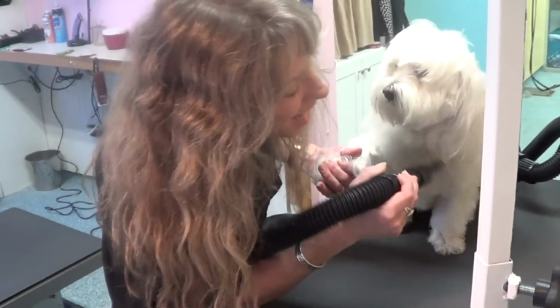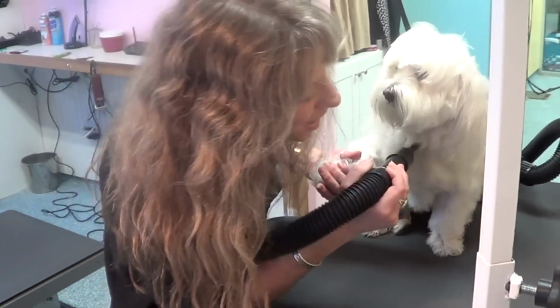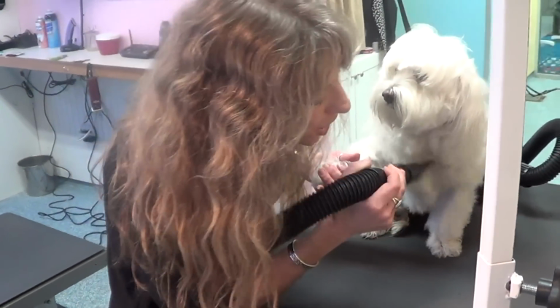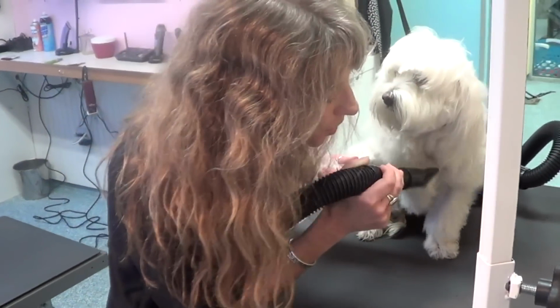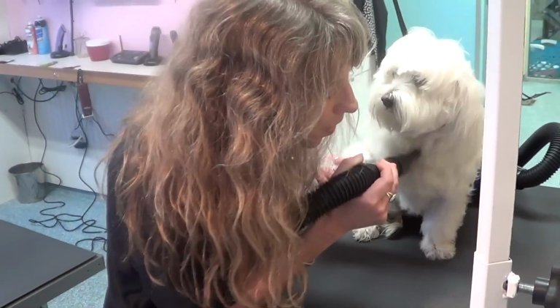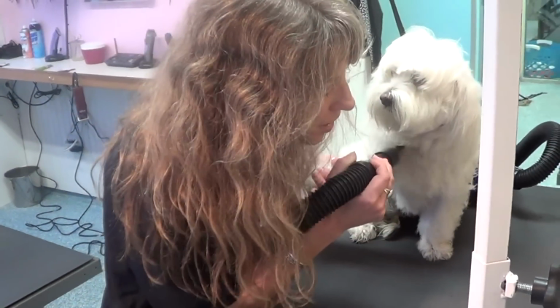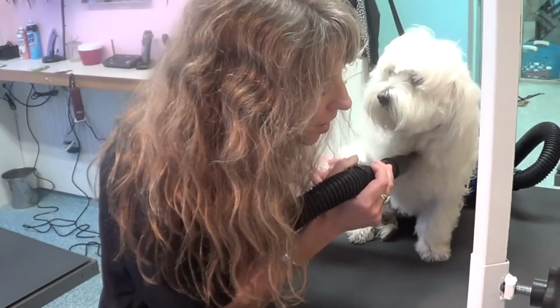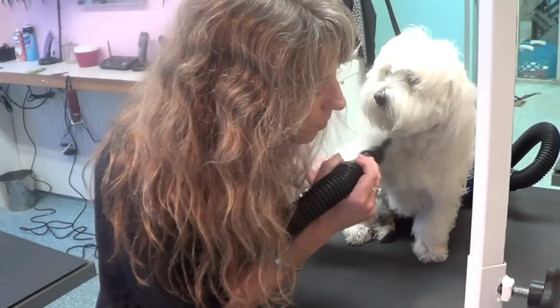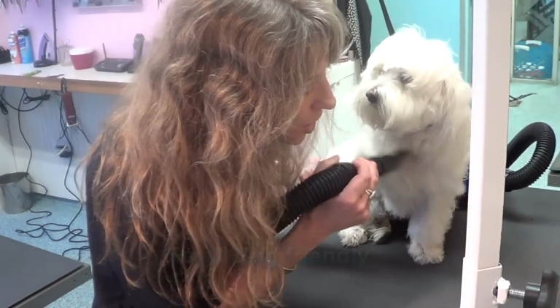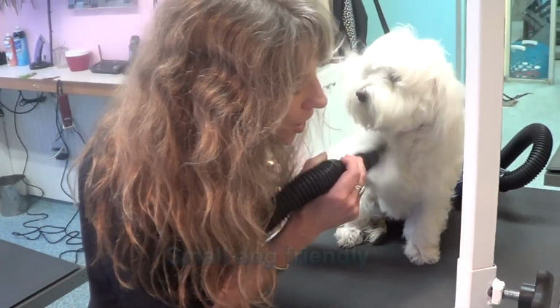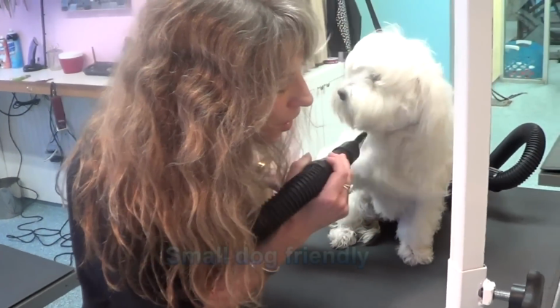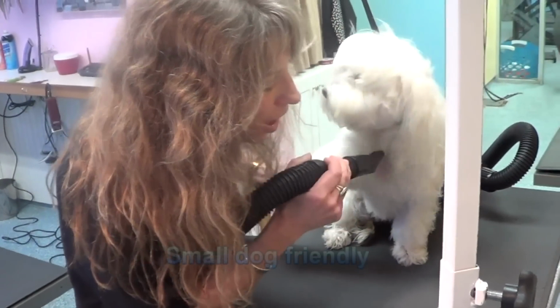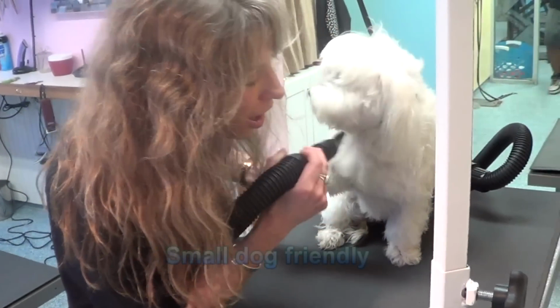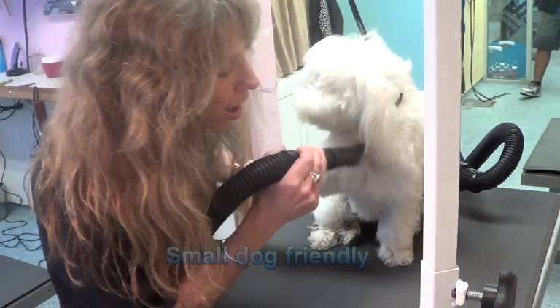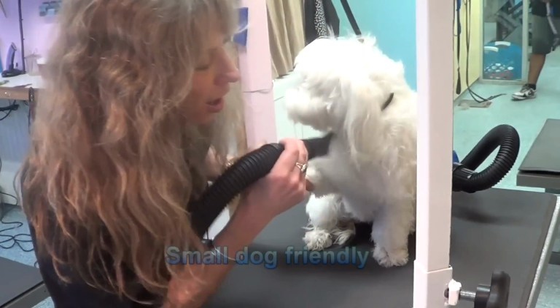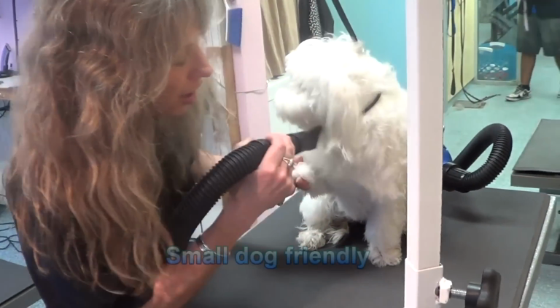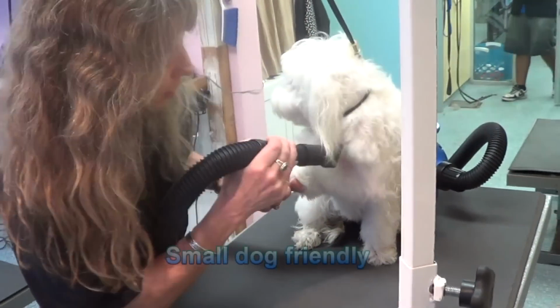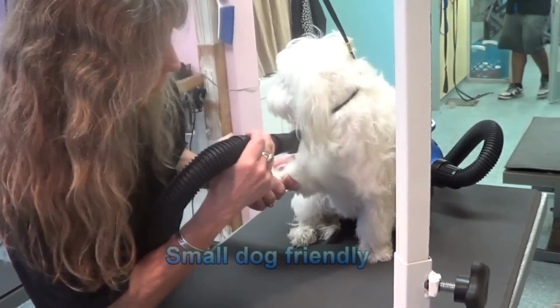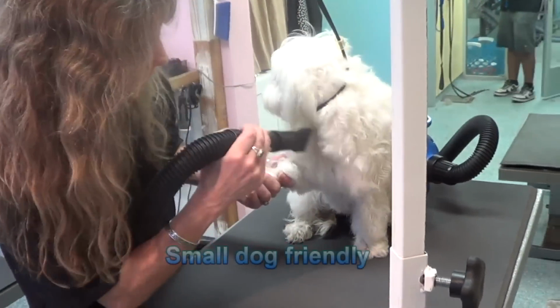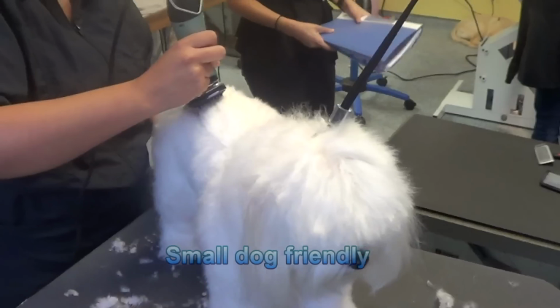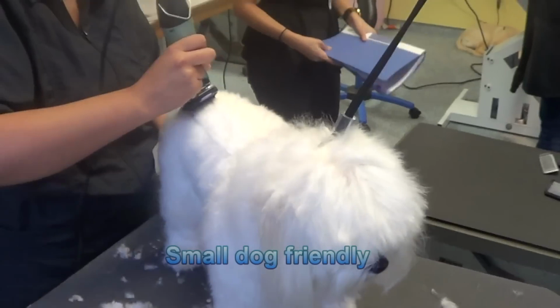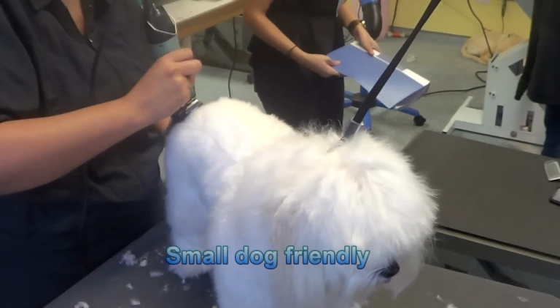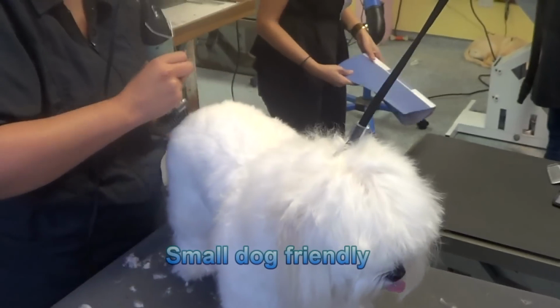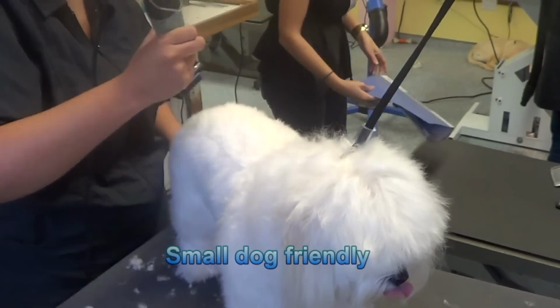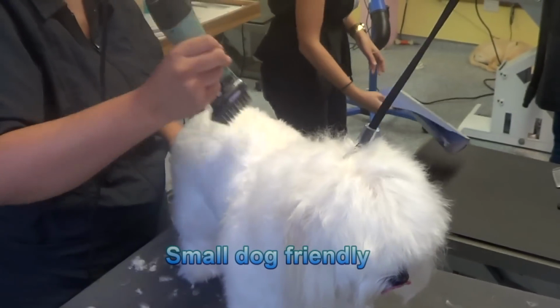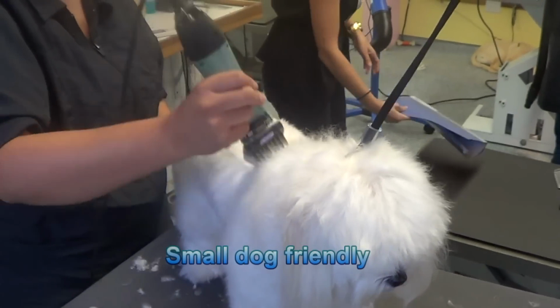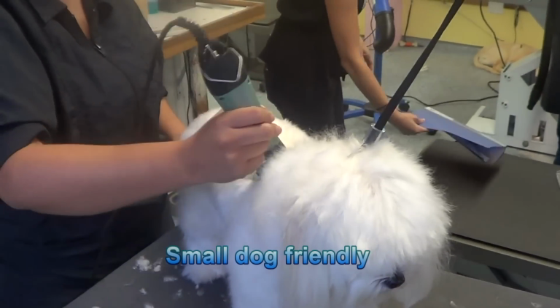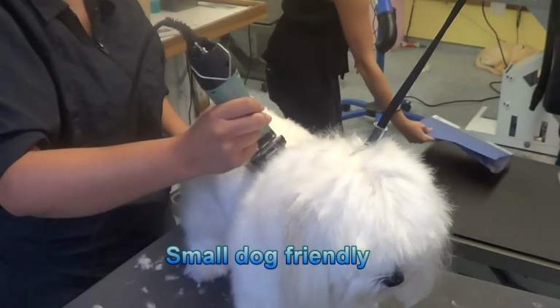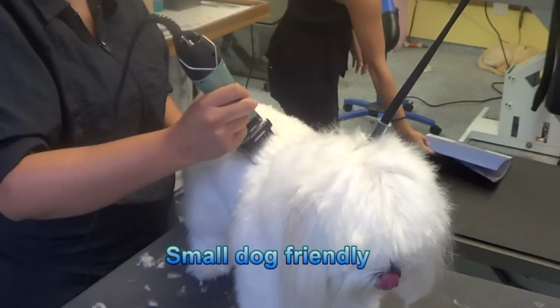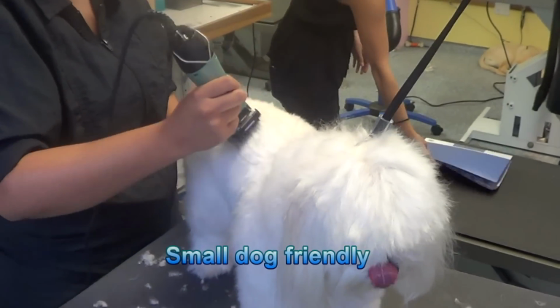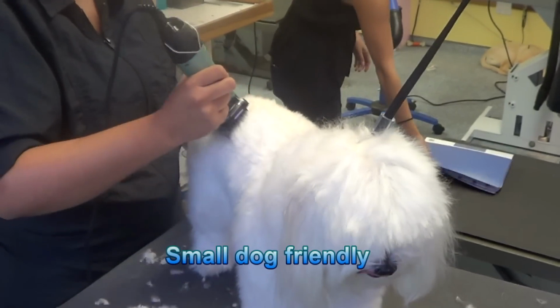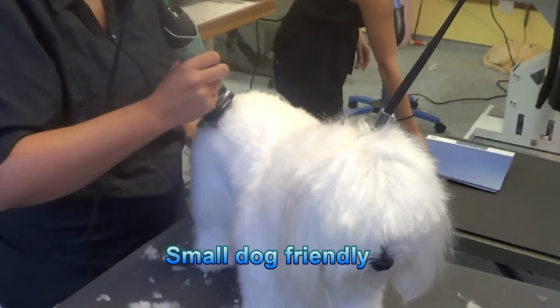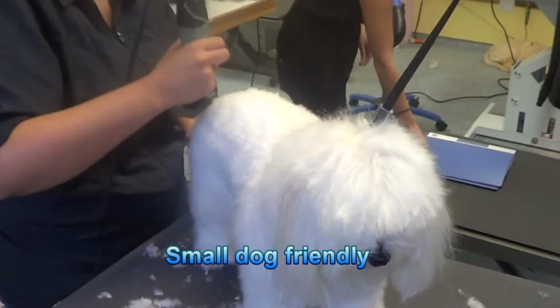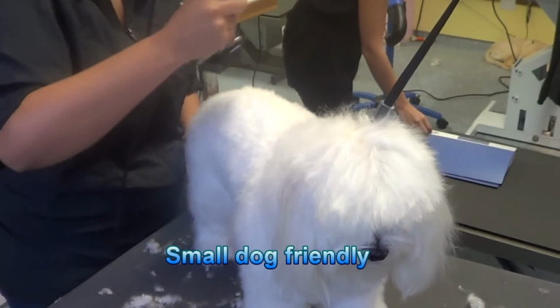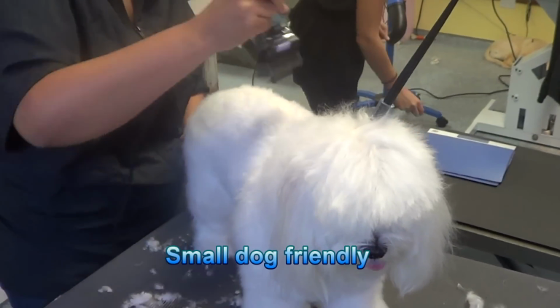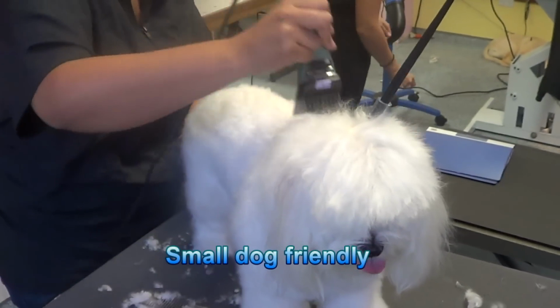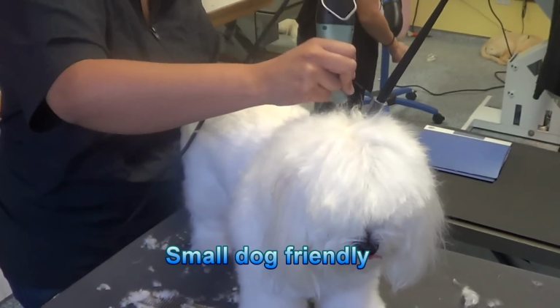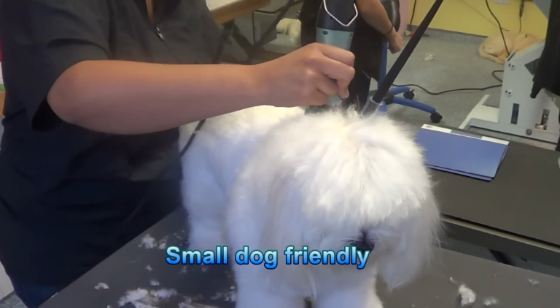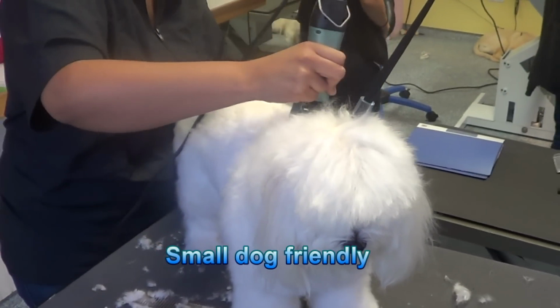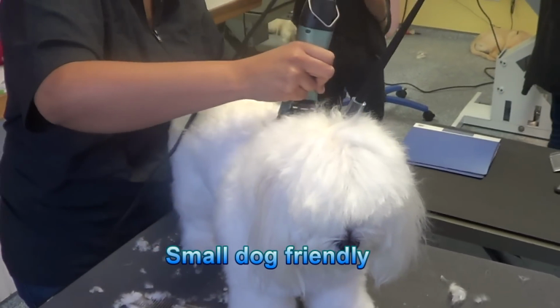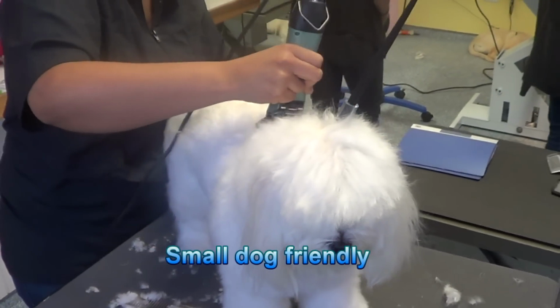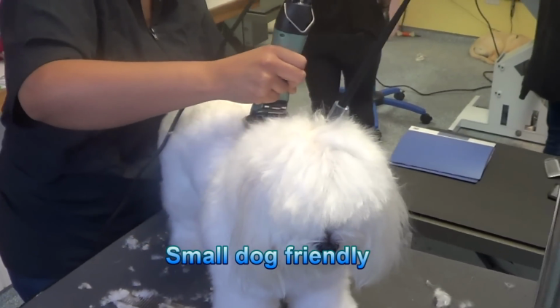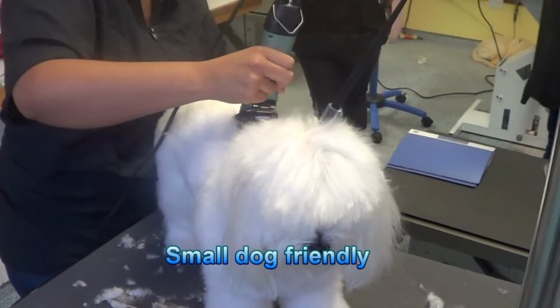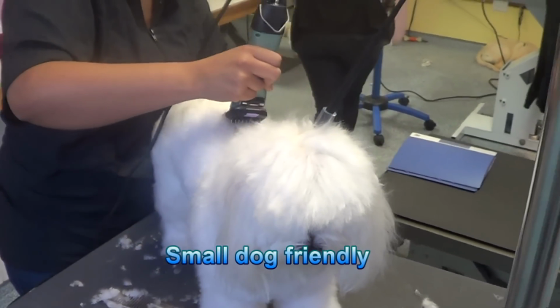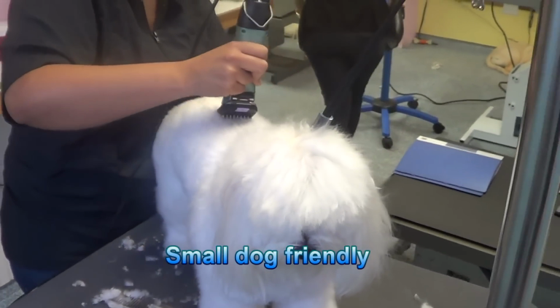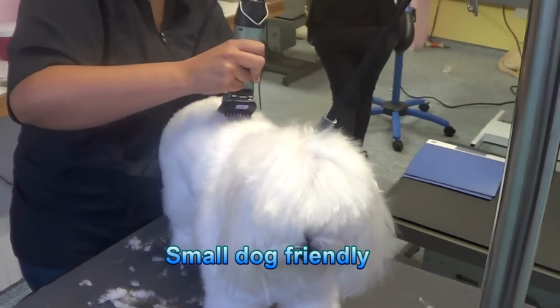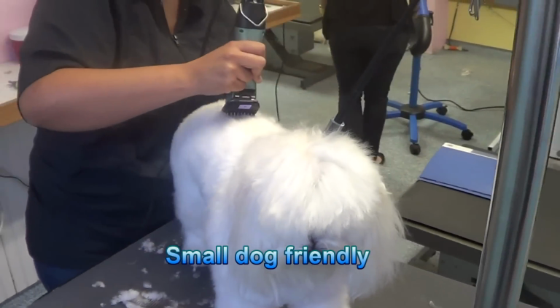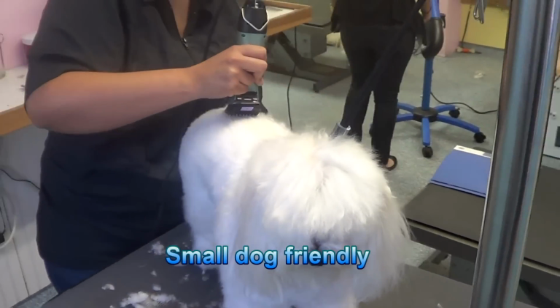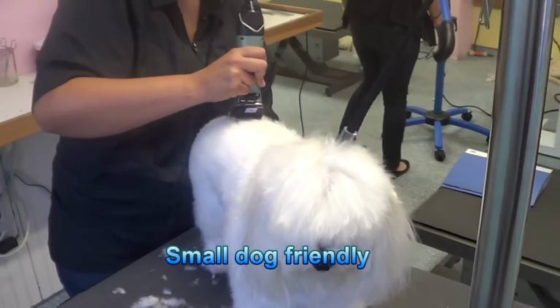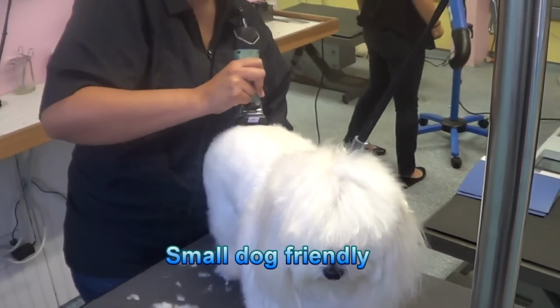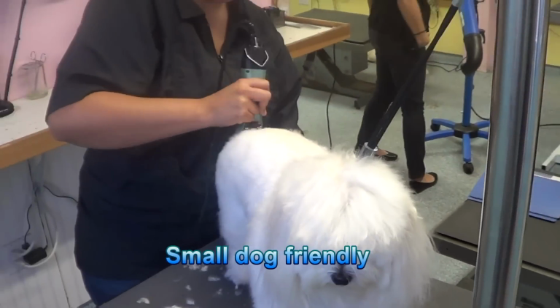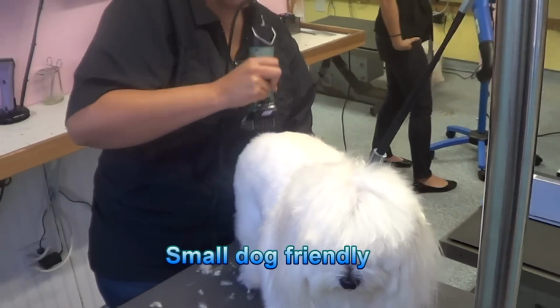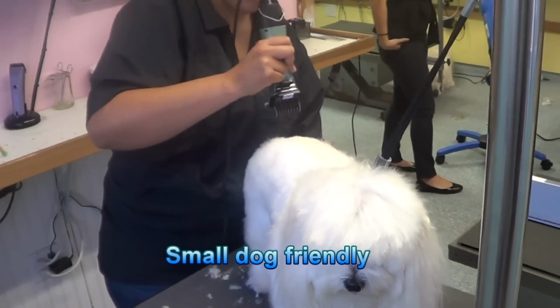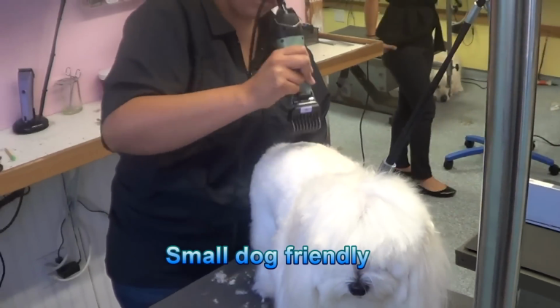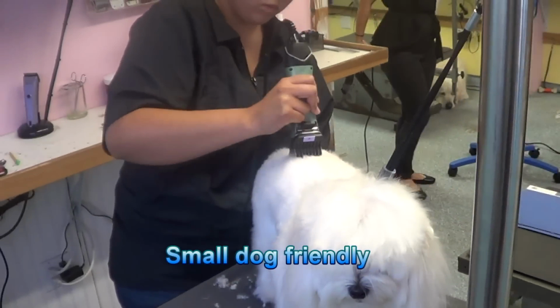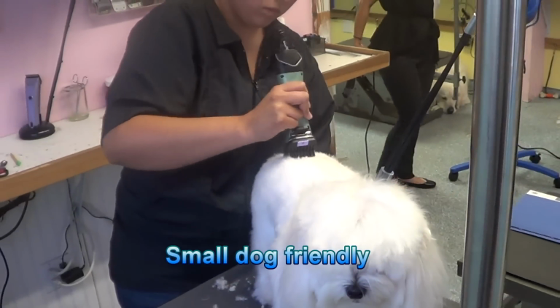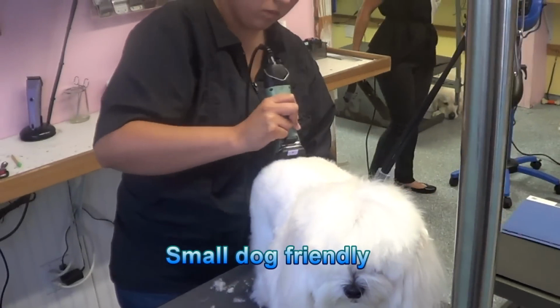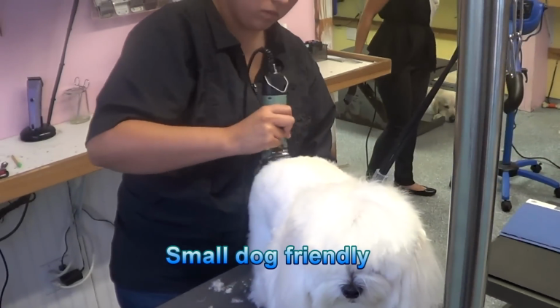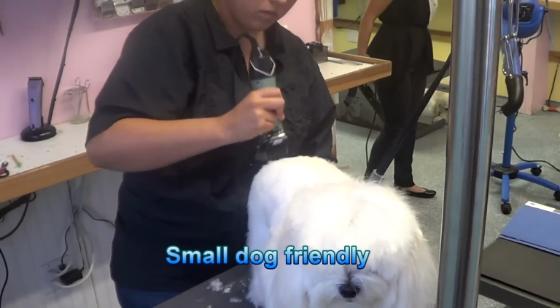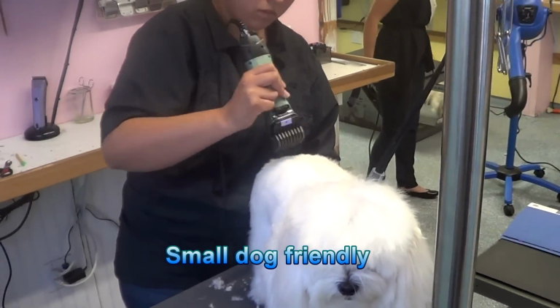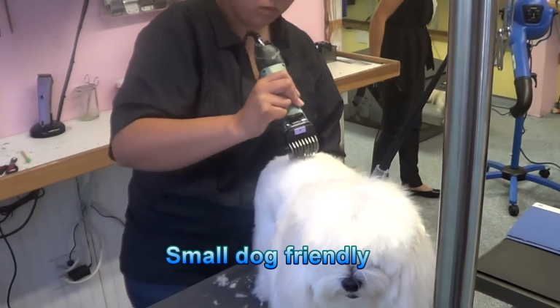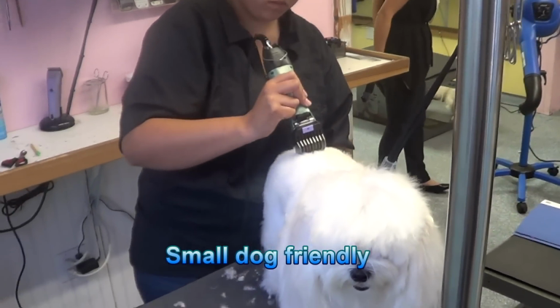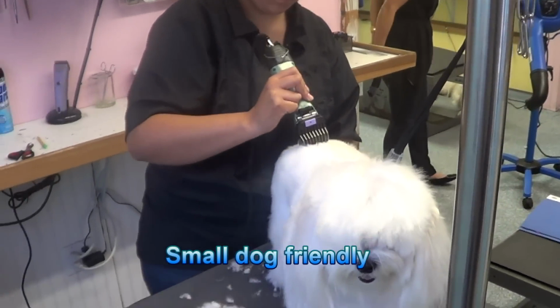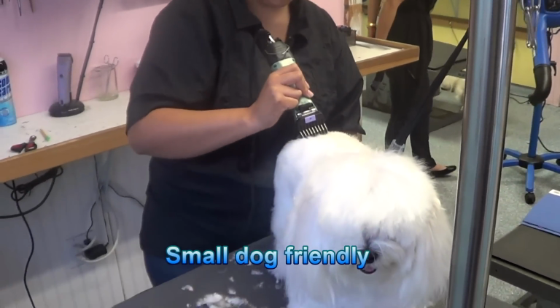Our machines are 40% quieter than our nearest competitor, so will not frighten small dogs.